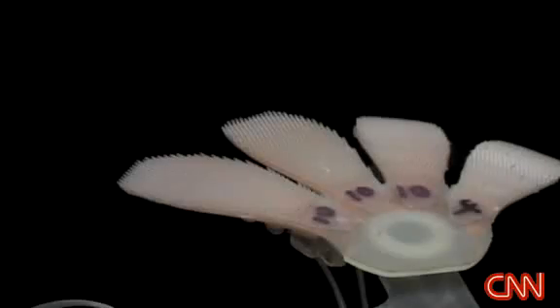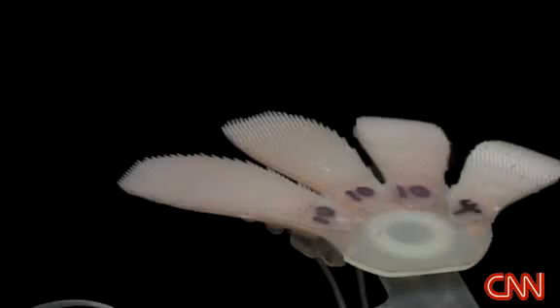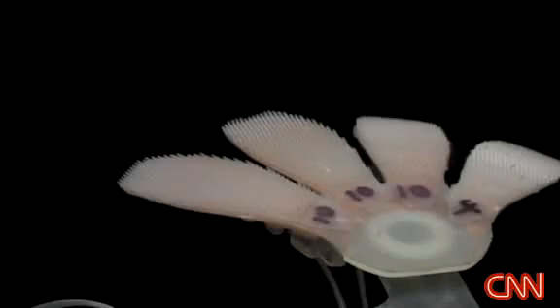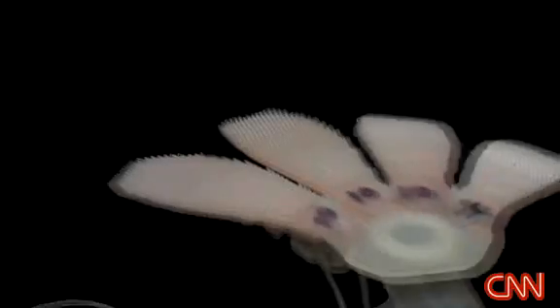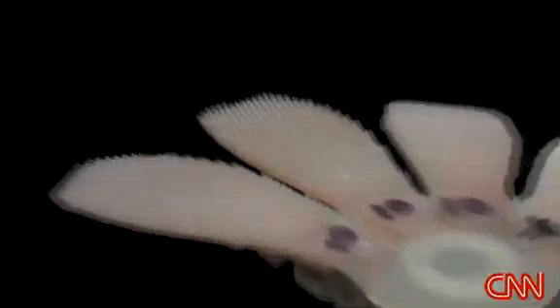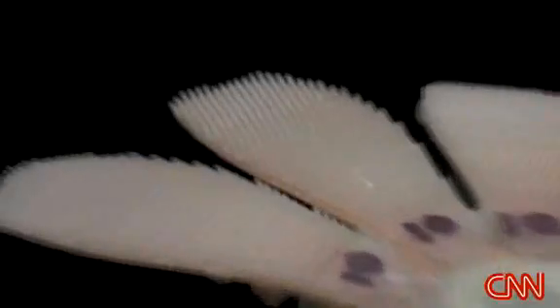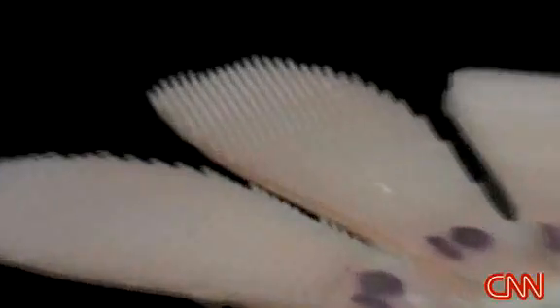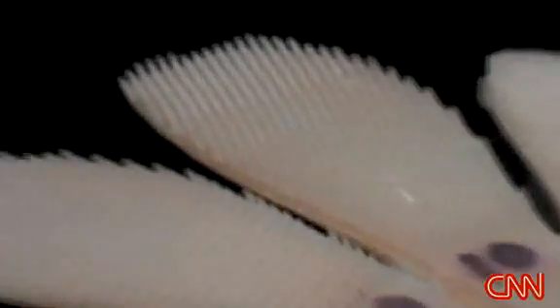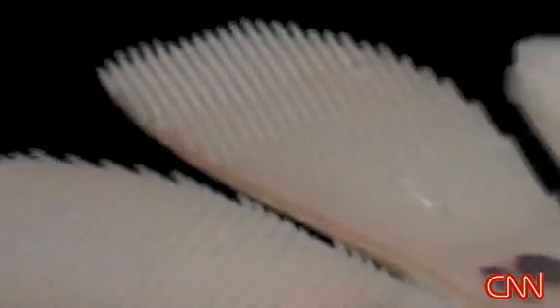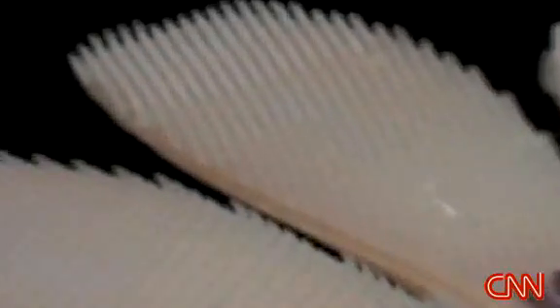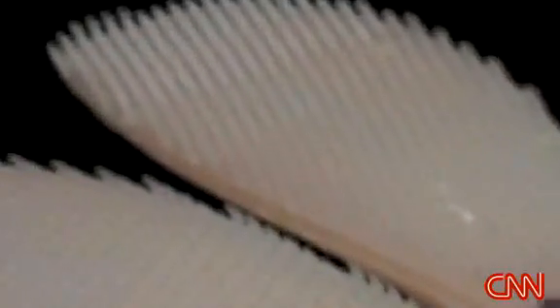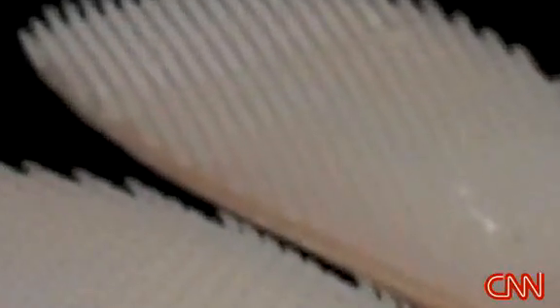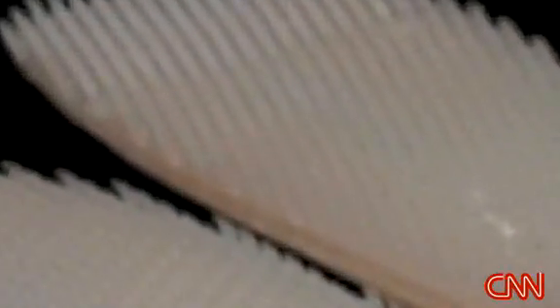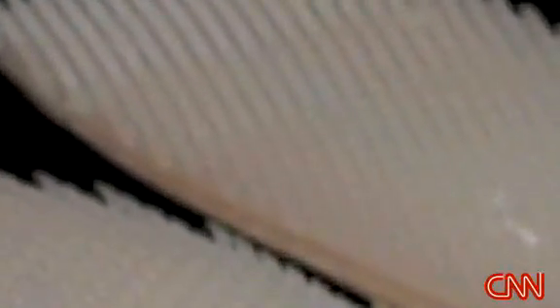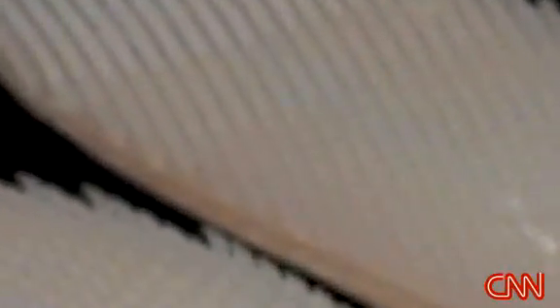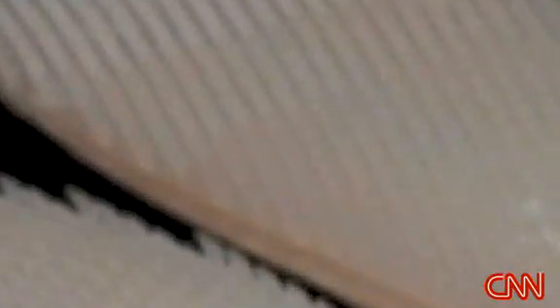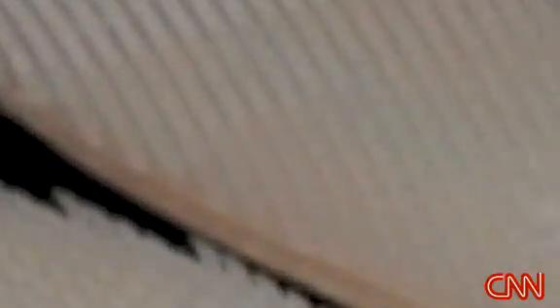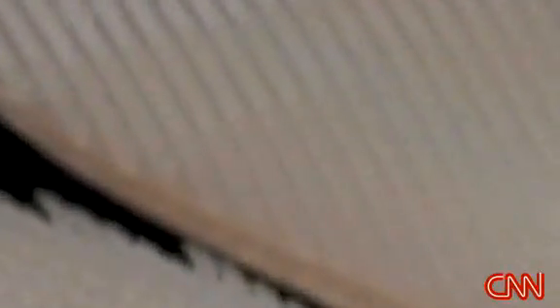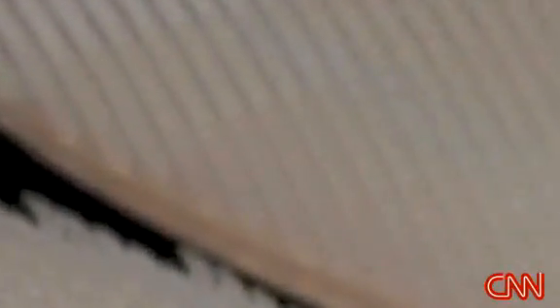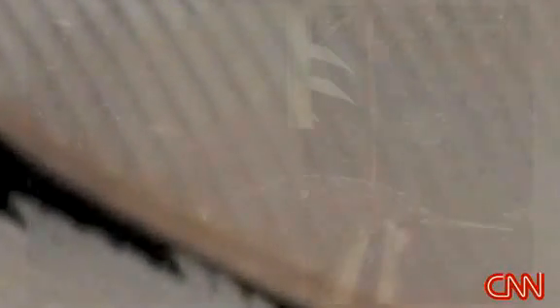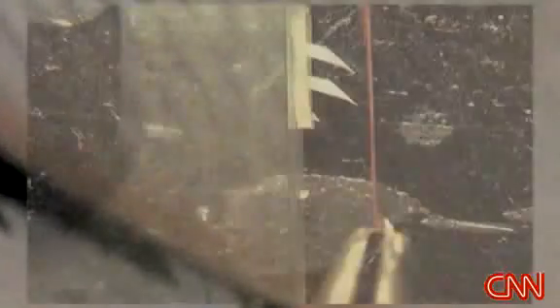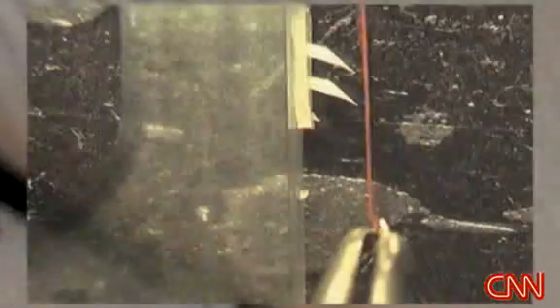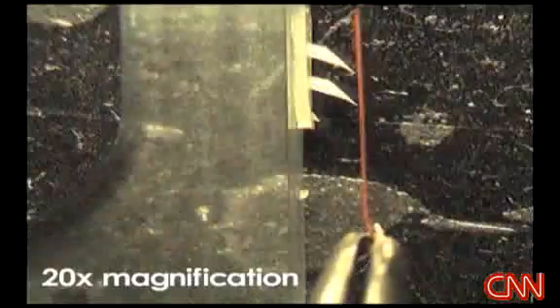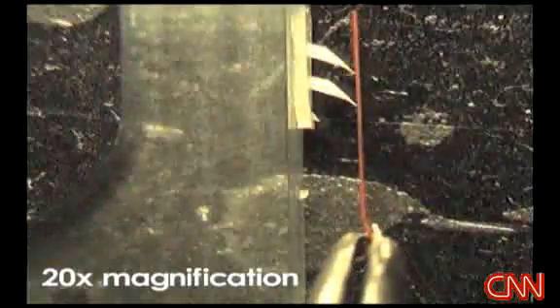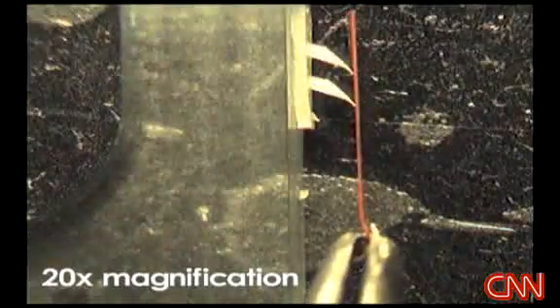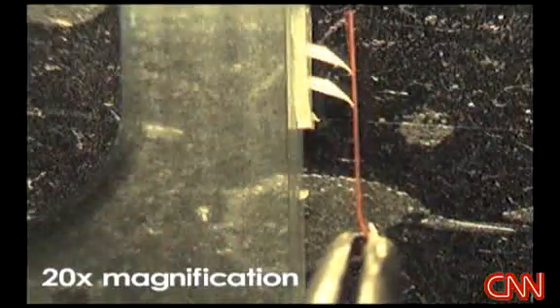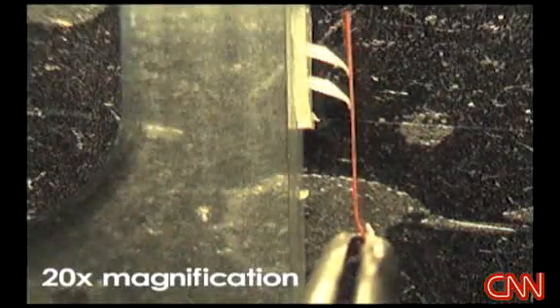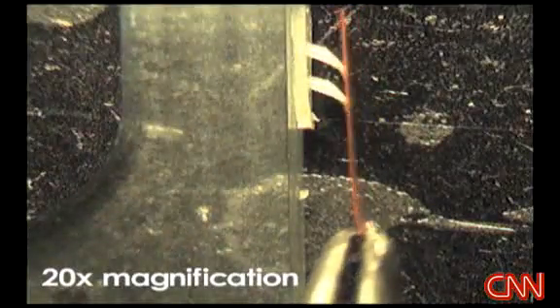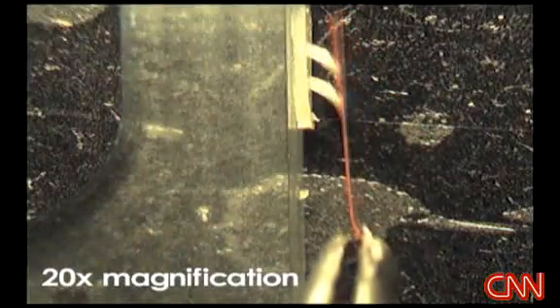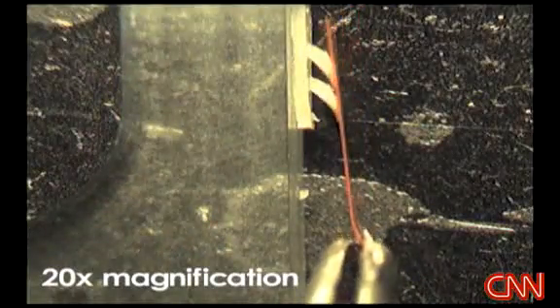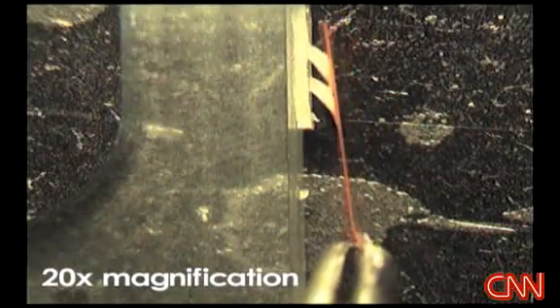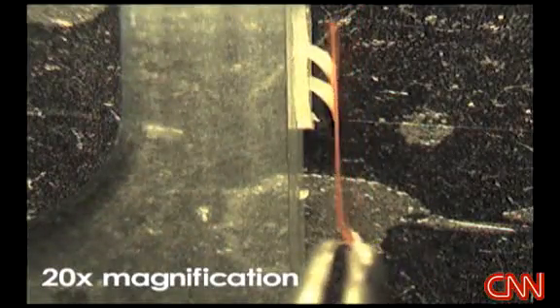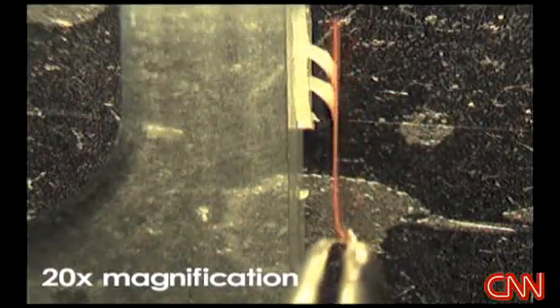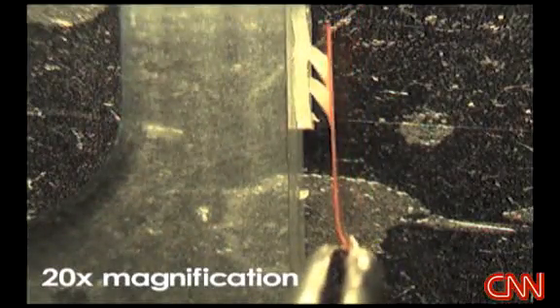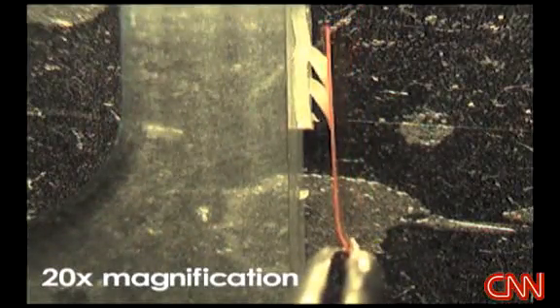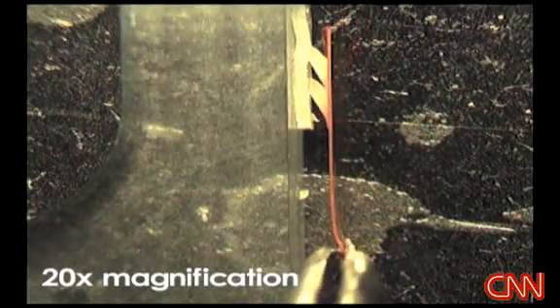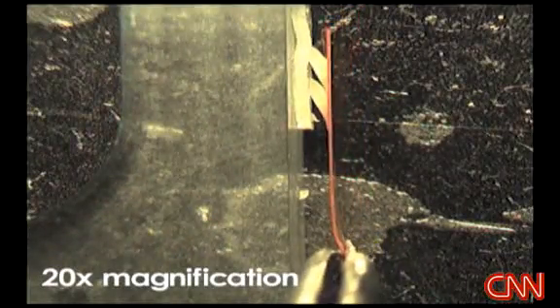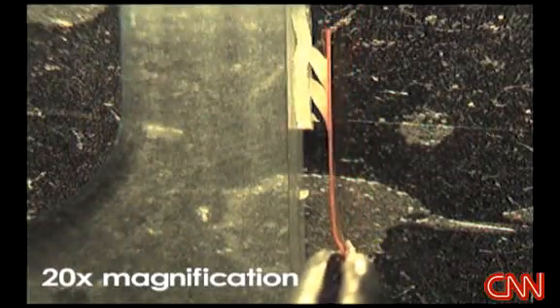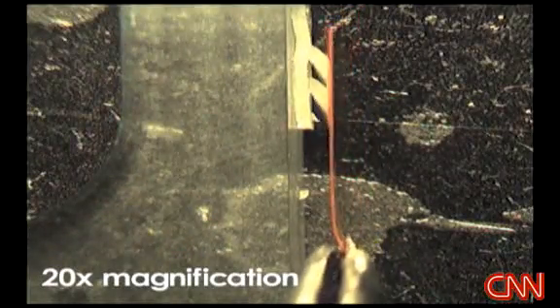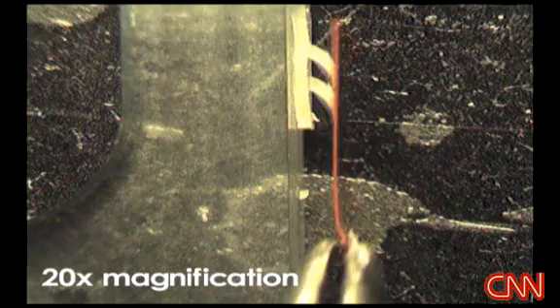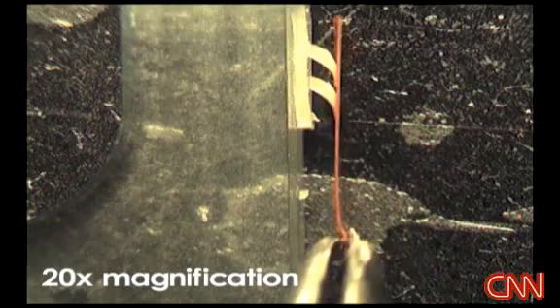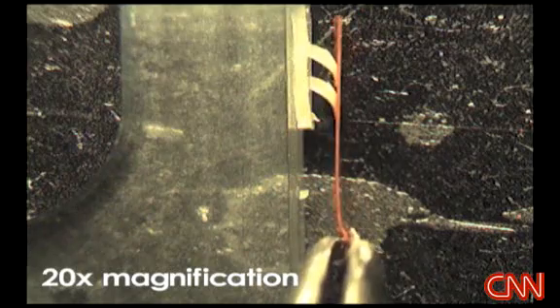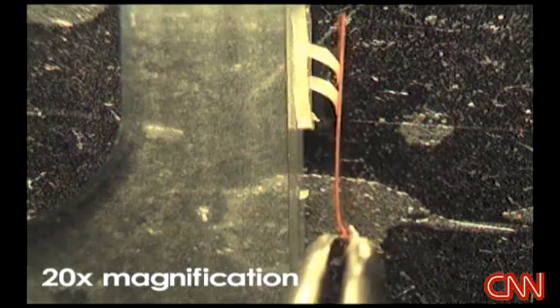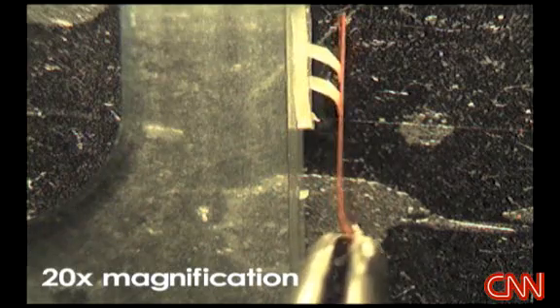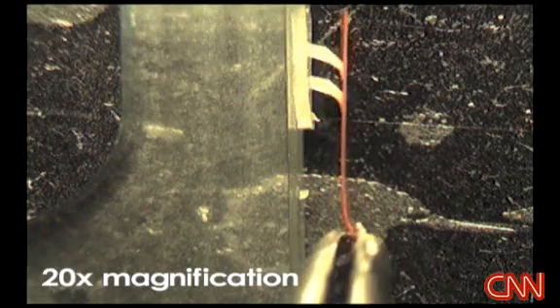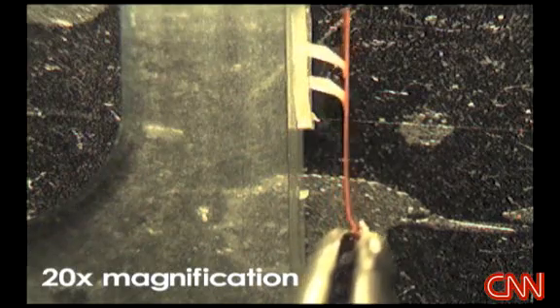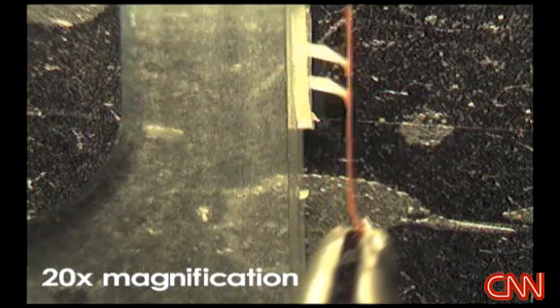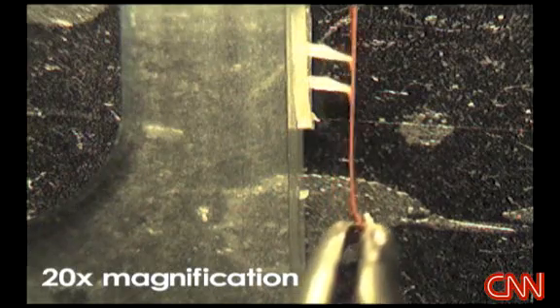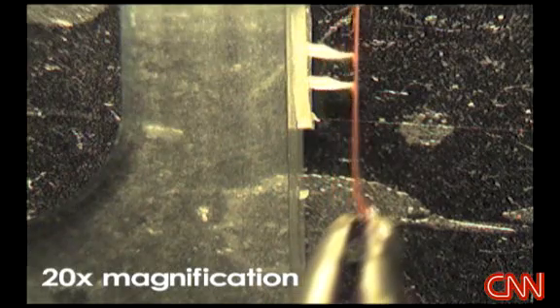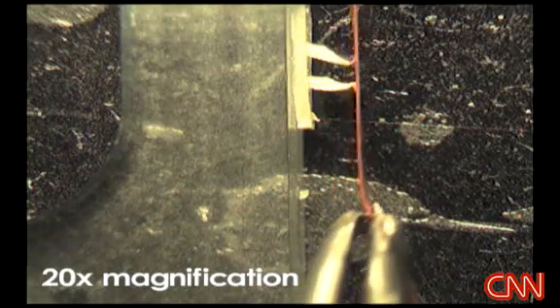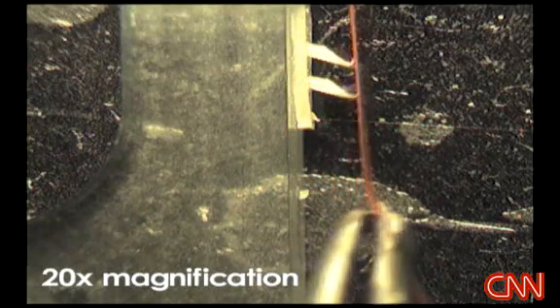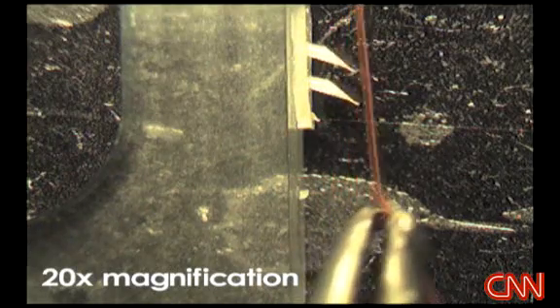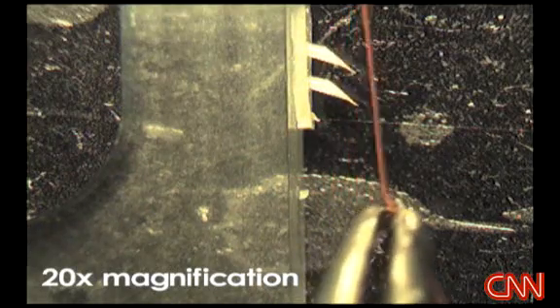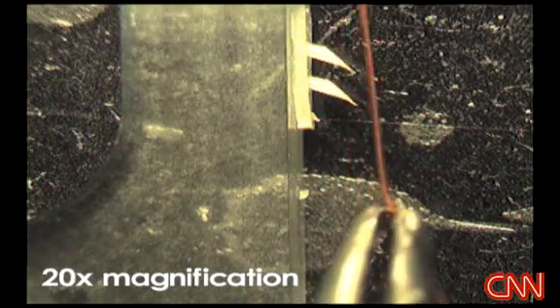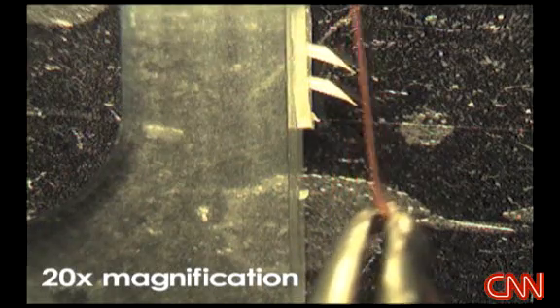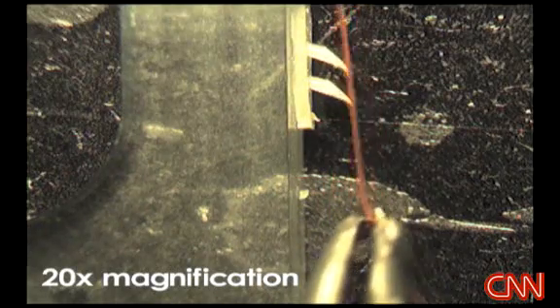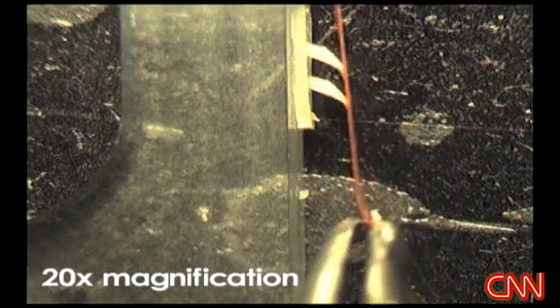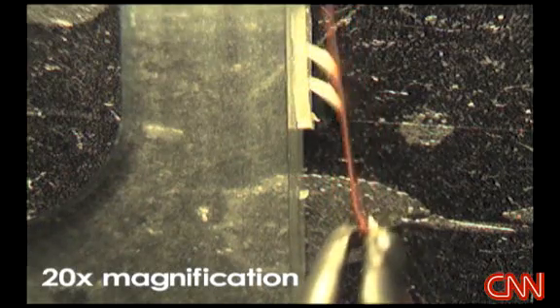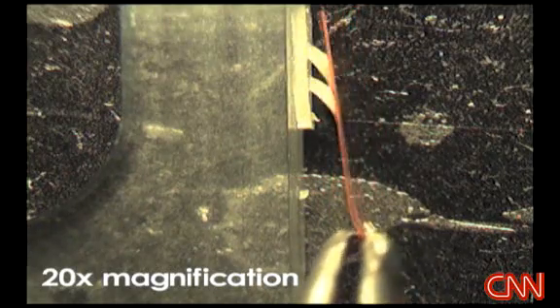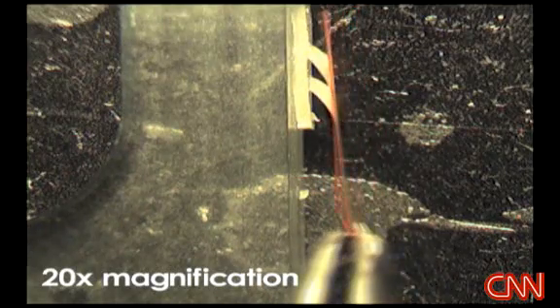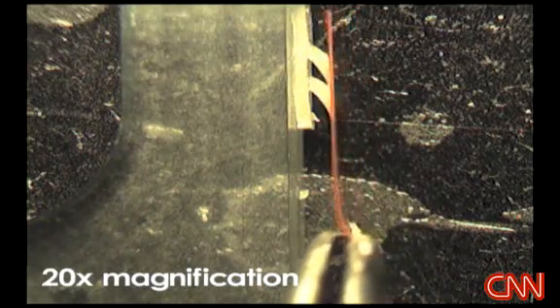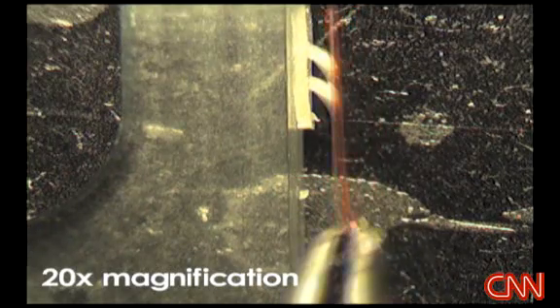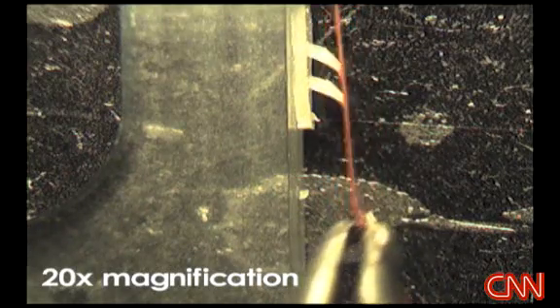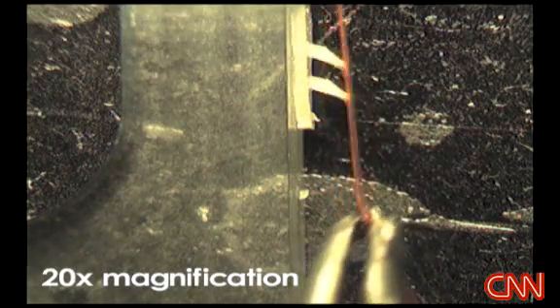Each toe contains thousands of asymmetric elastomeric stalks that deform and adhere to surfaces using van der Waals forces.